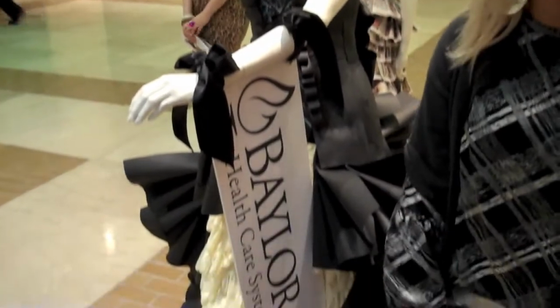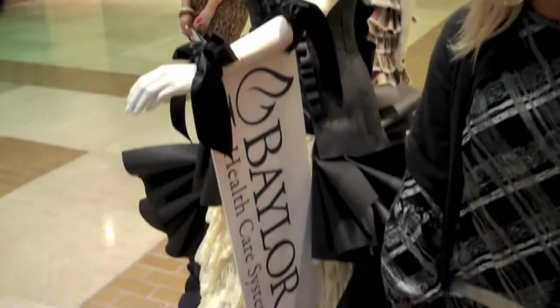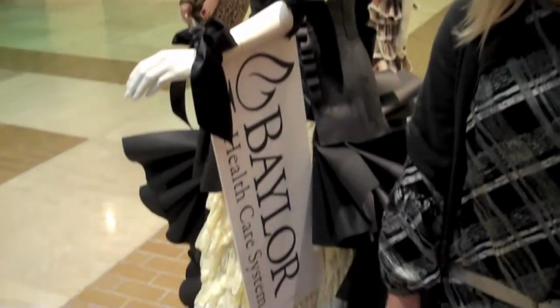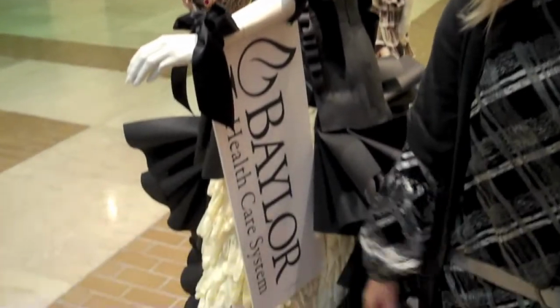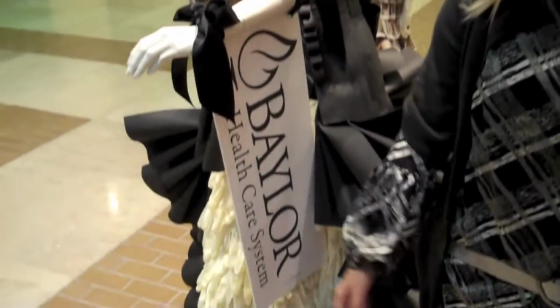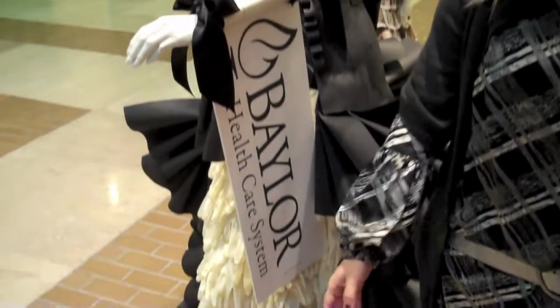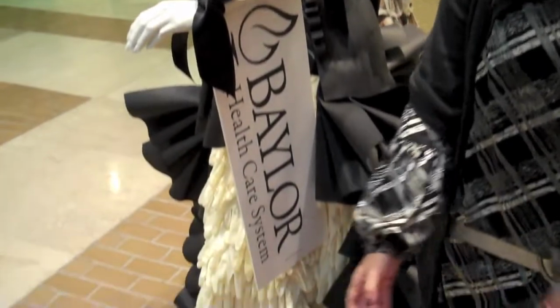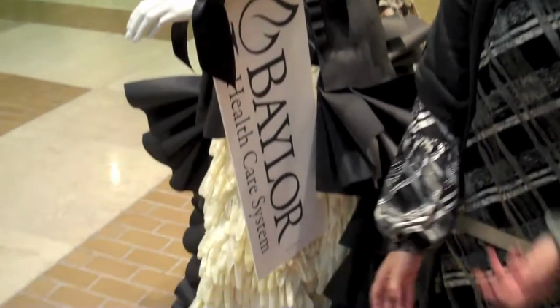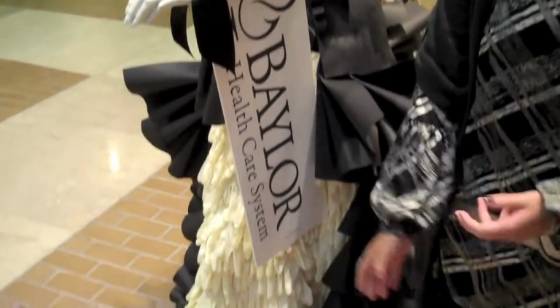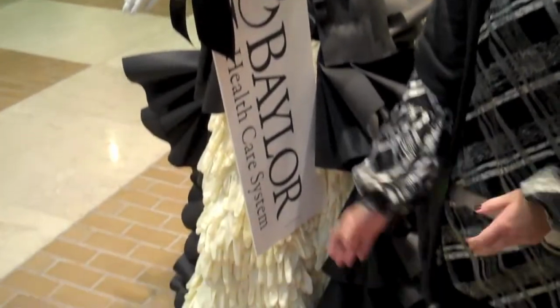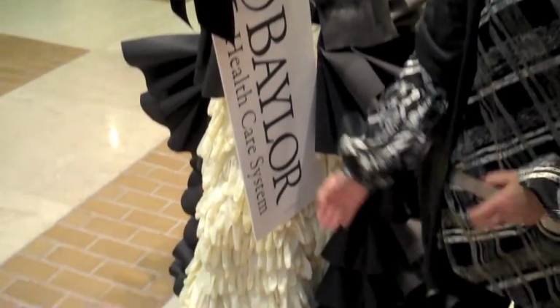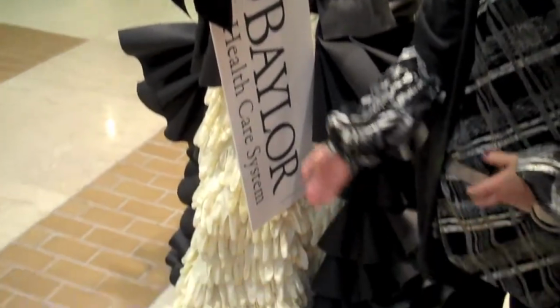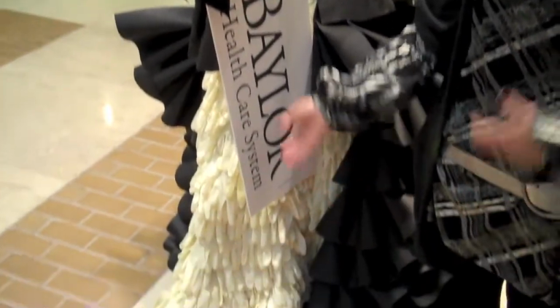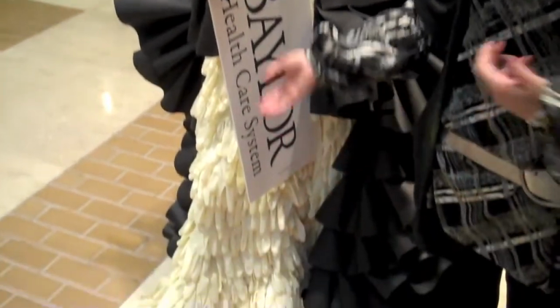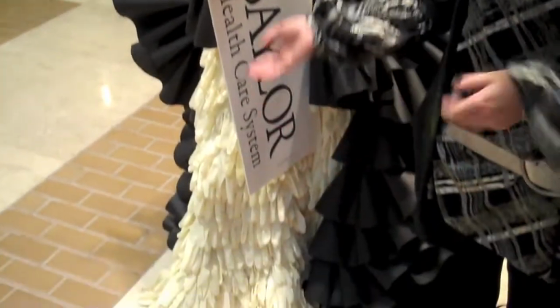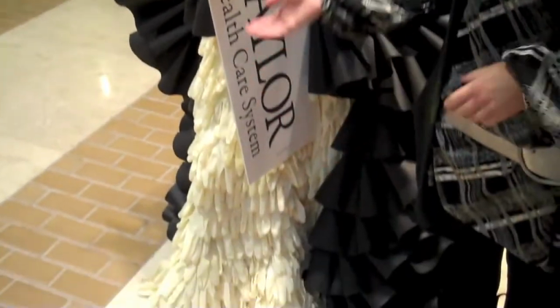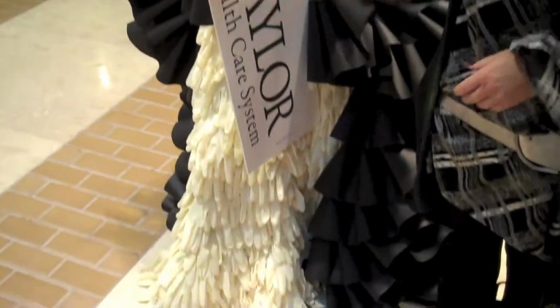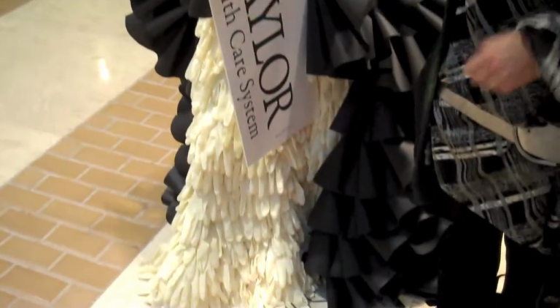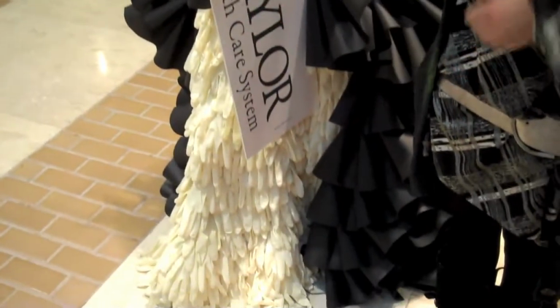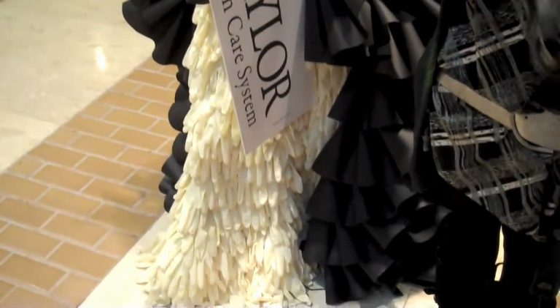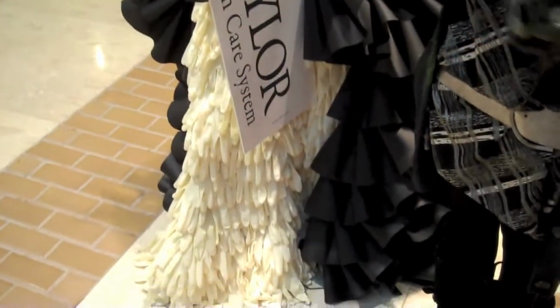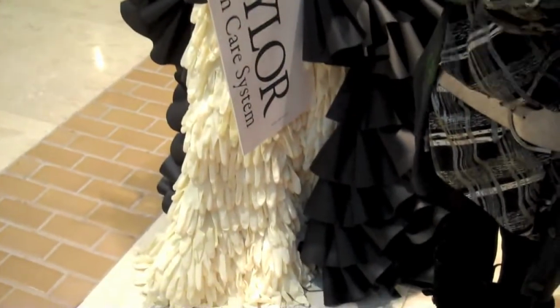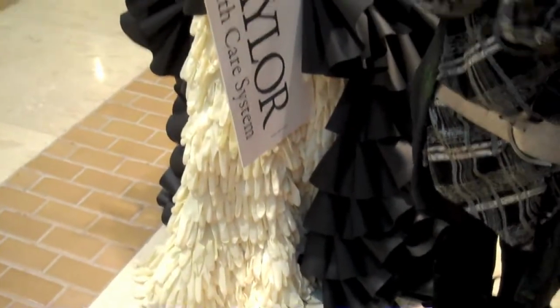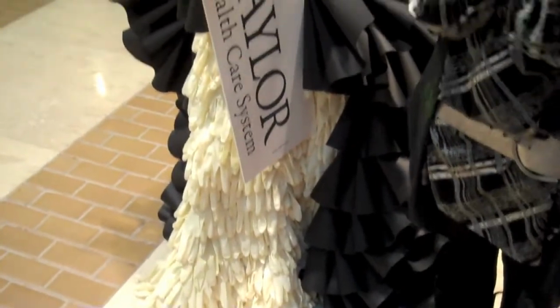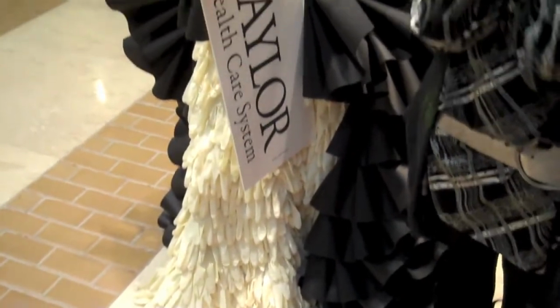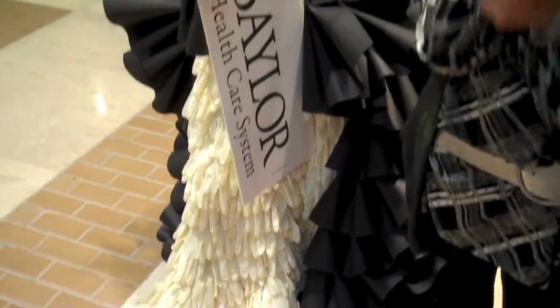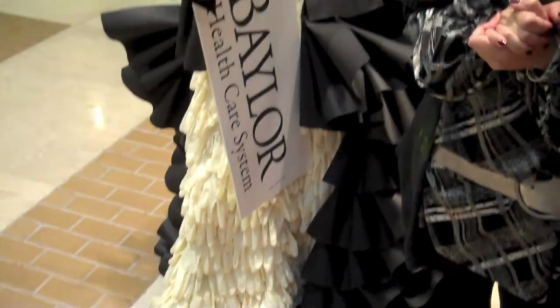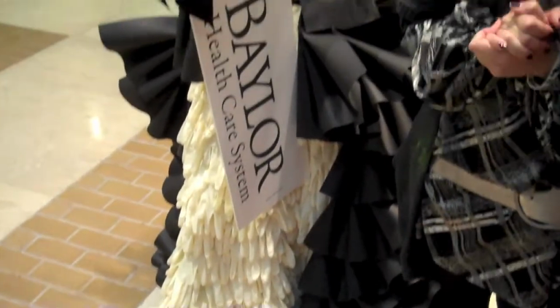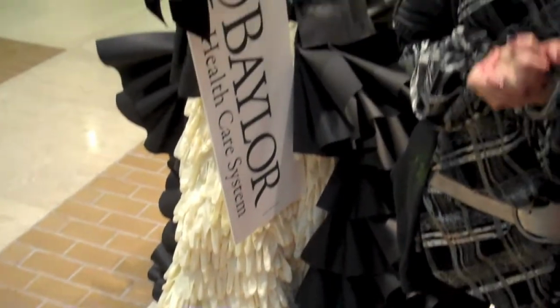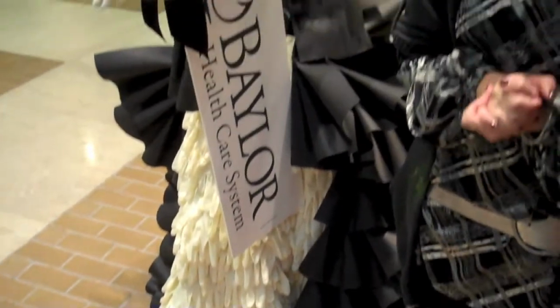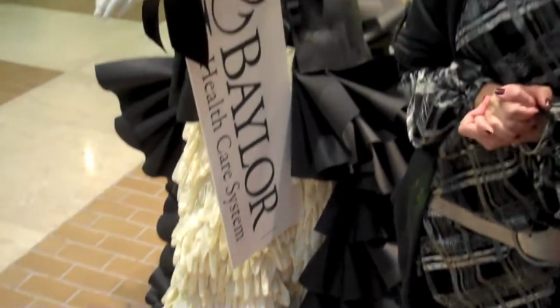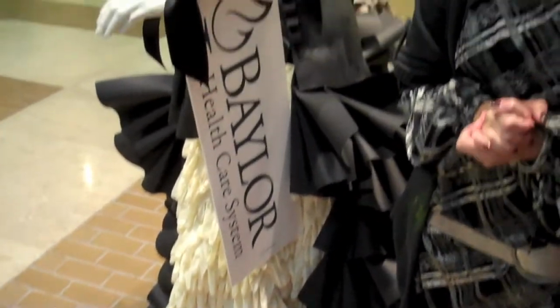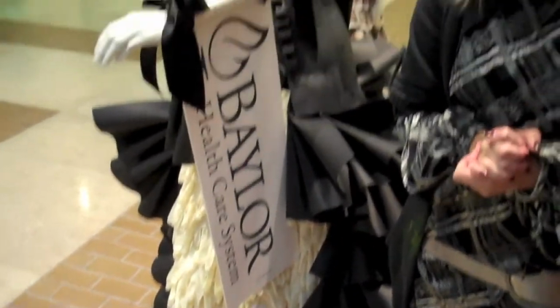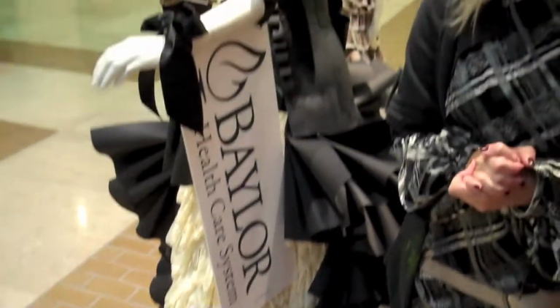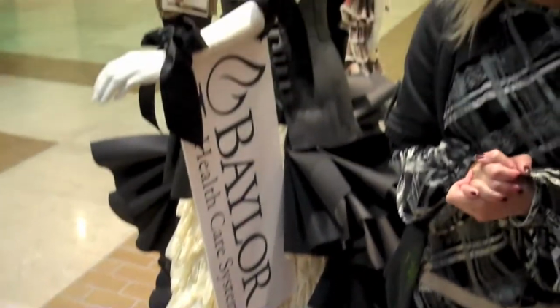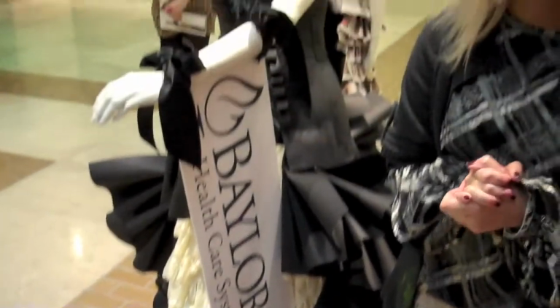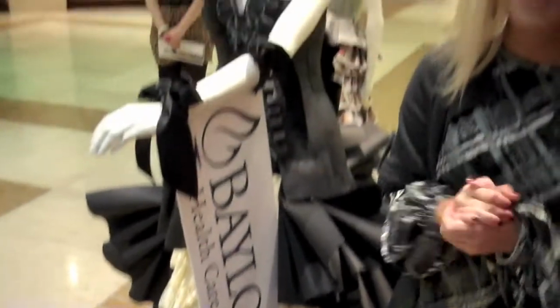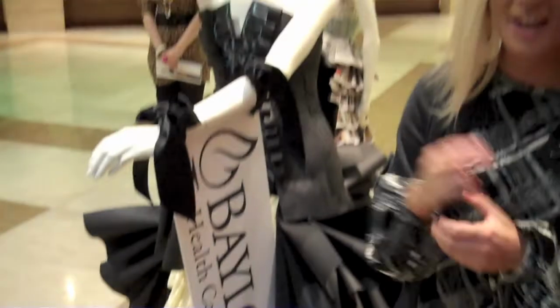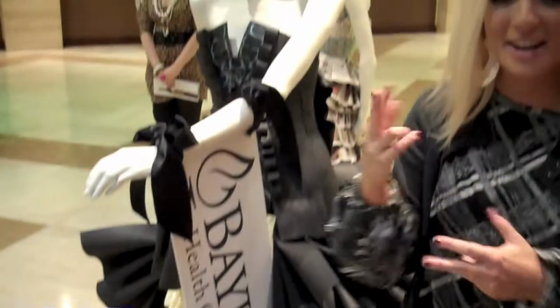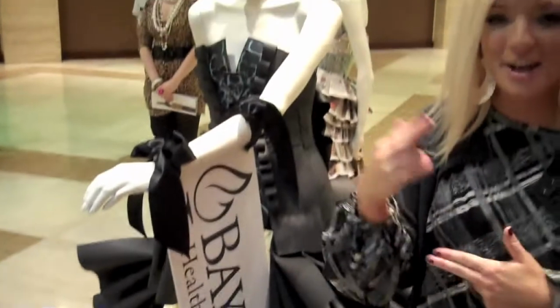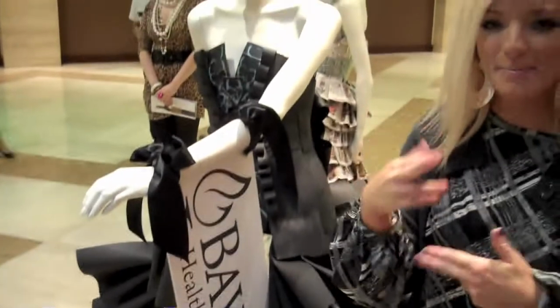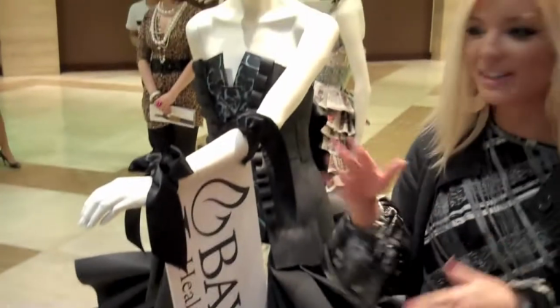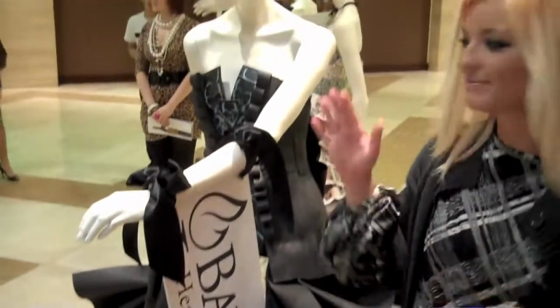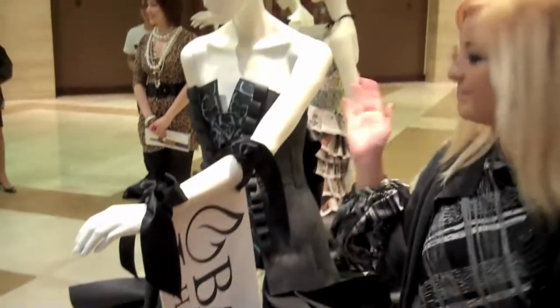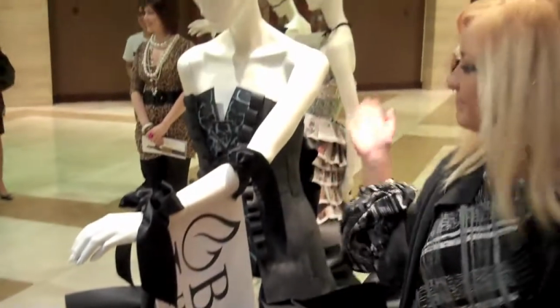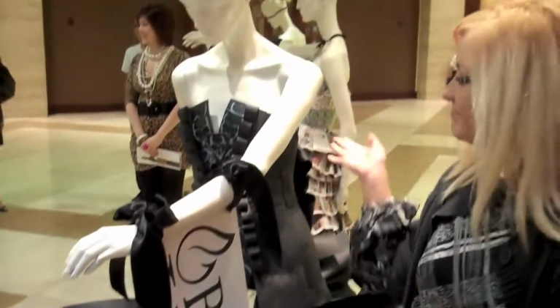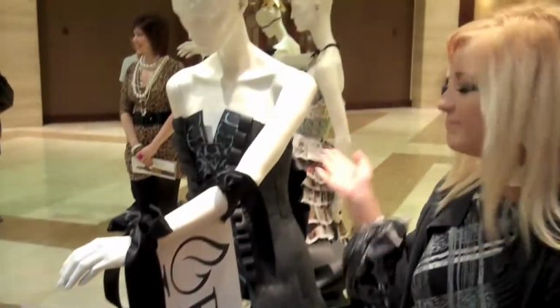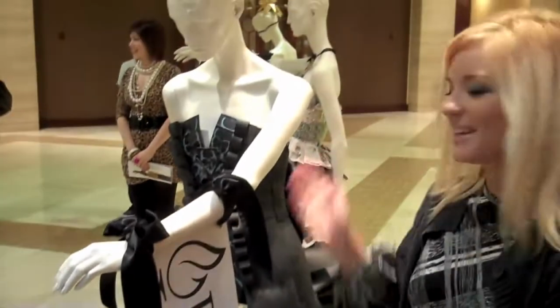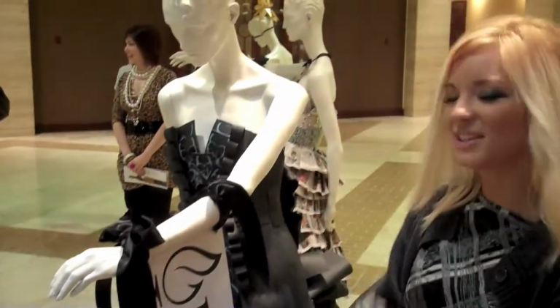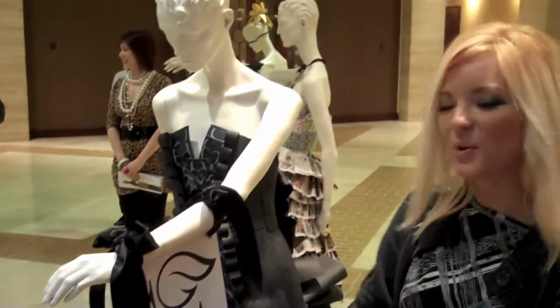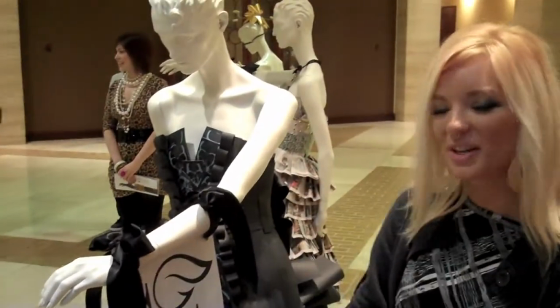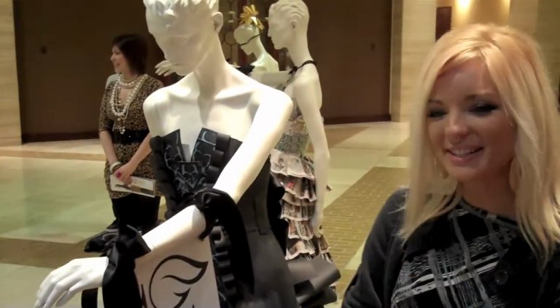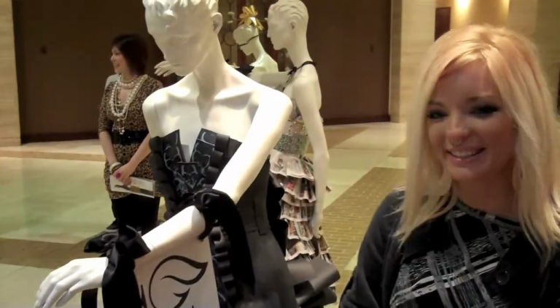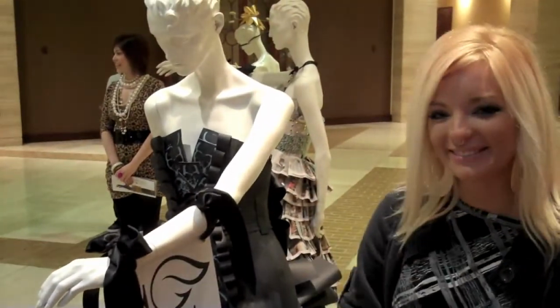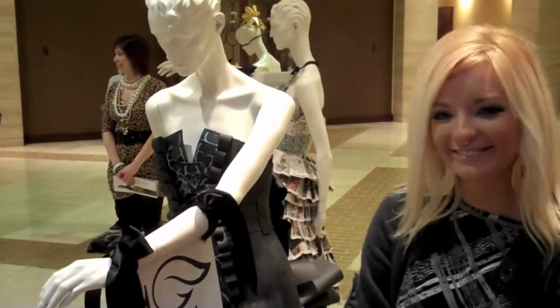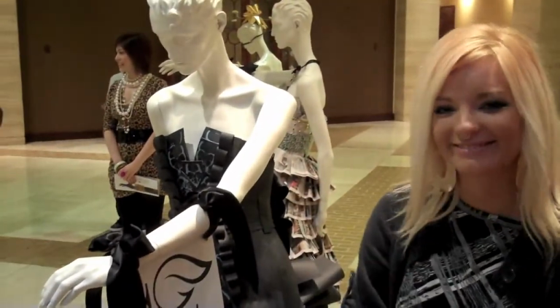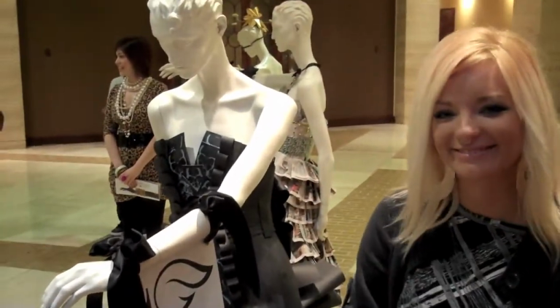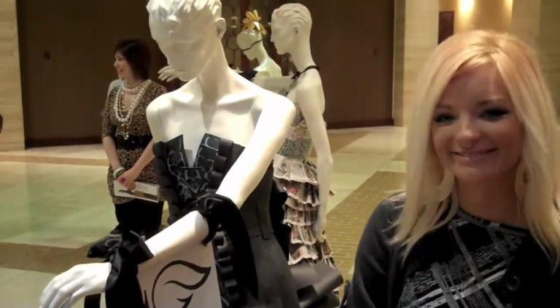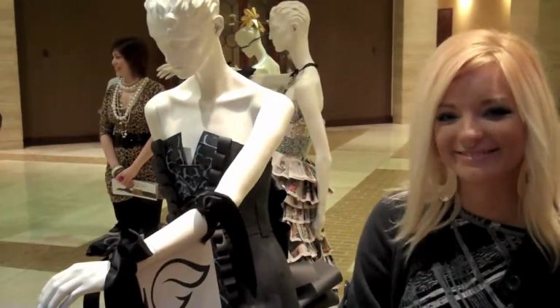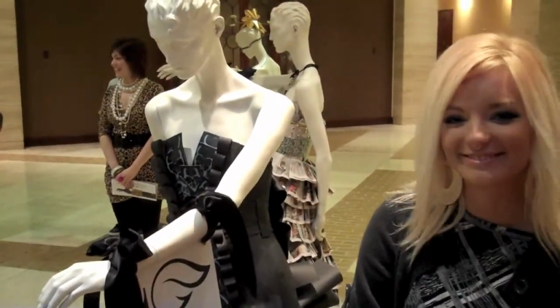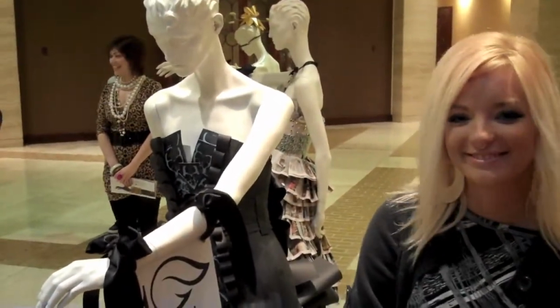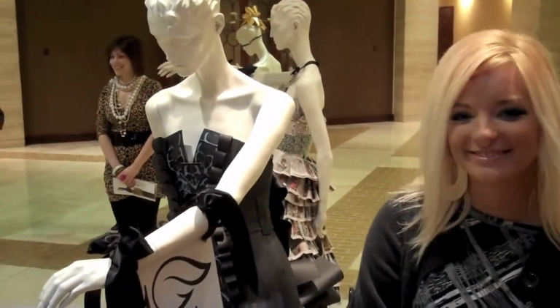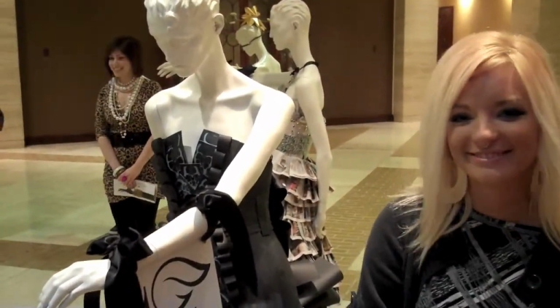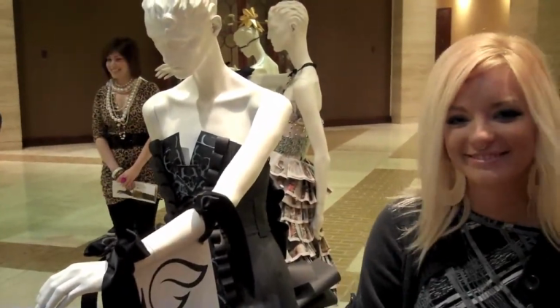And then it worked out — a woman was kind enough to let us use her X-rays to cut up and make the corset. It was so easy.